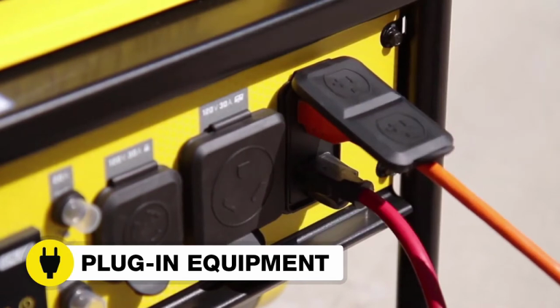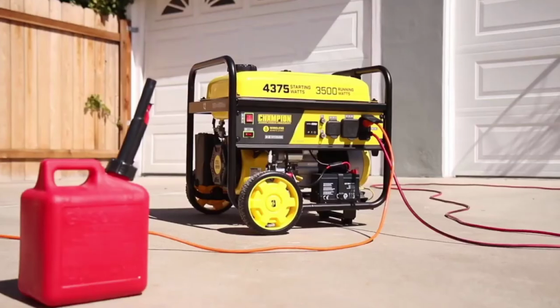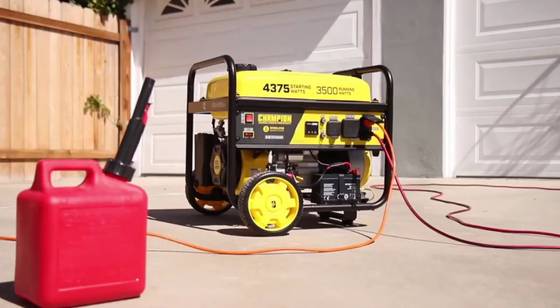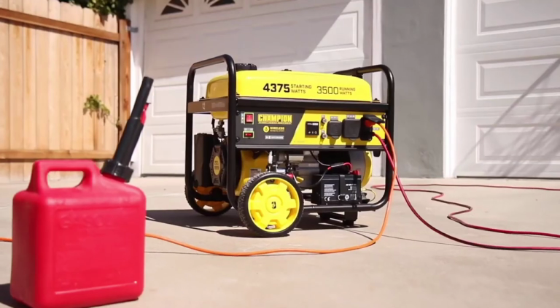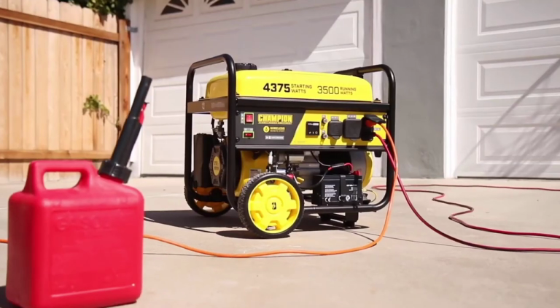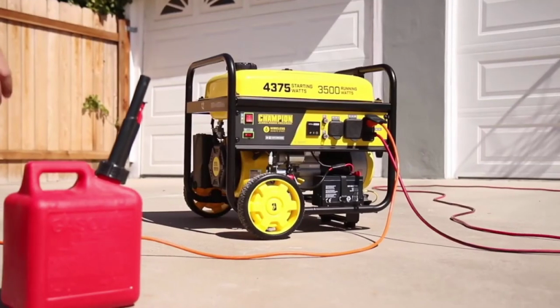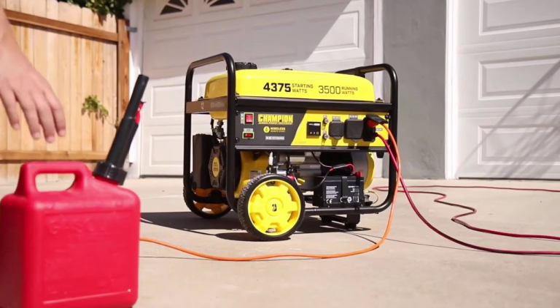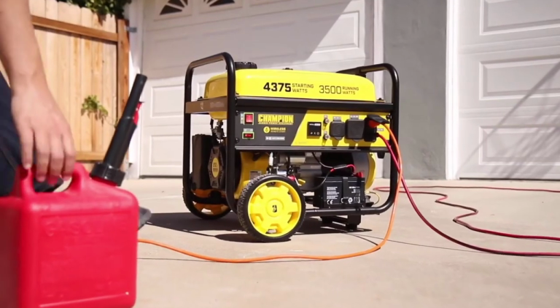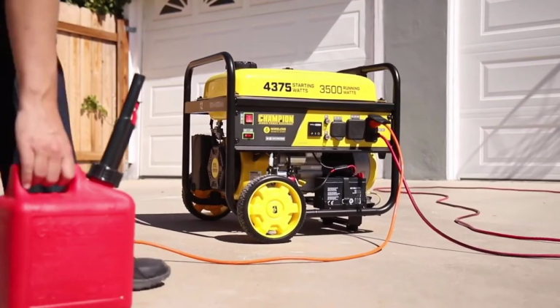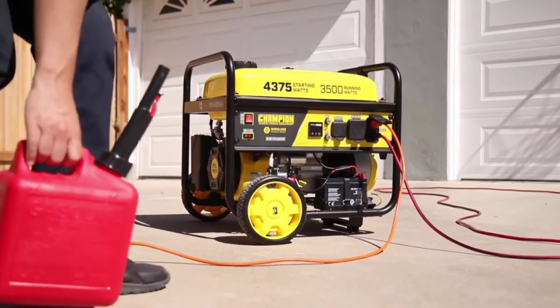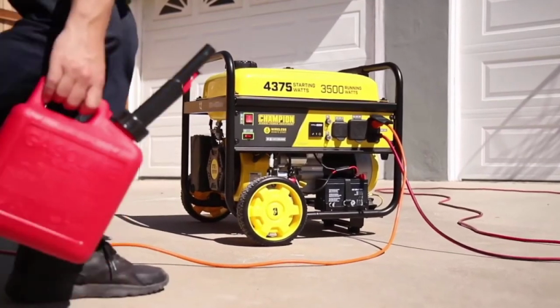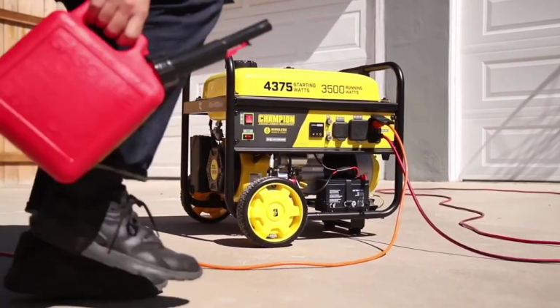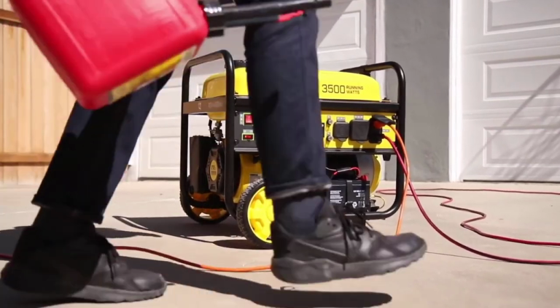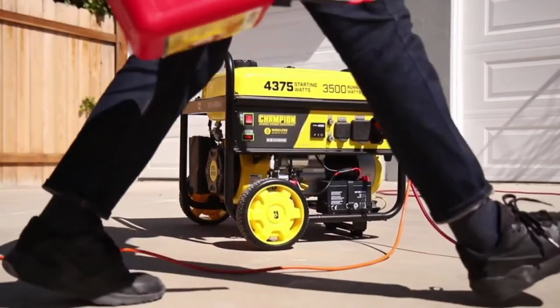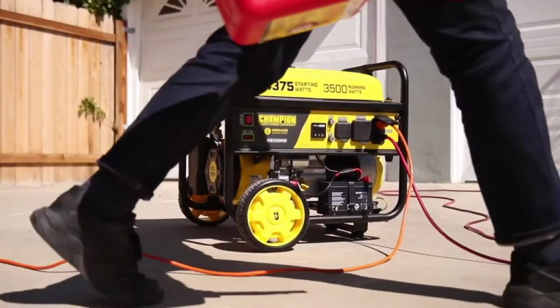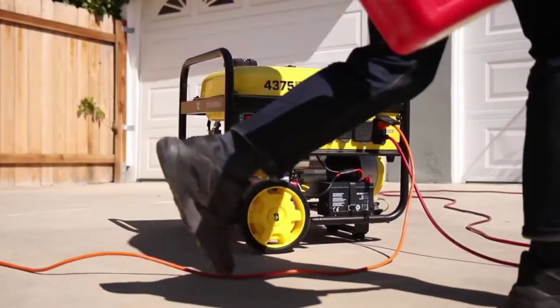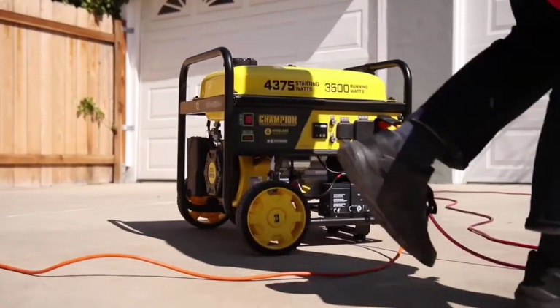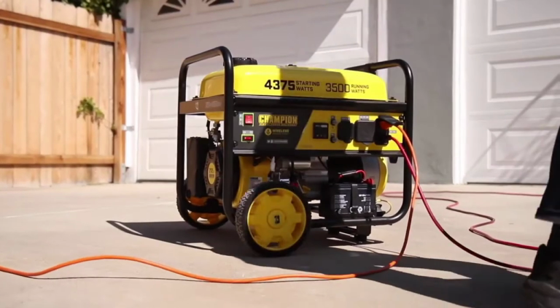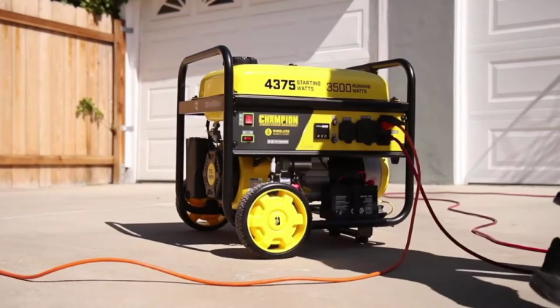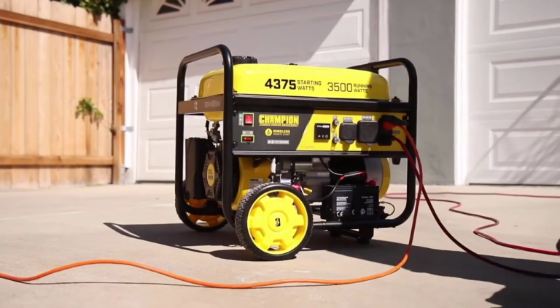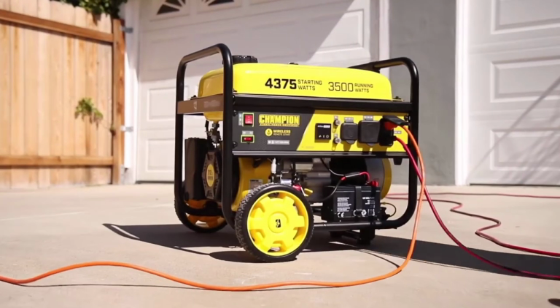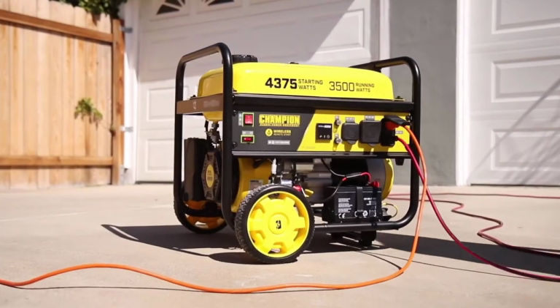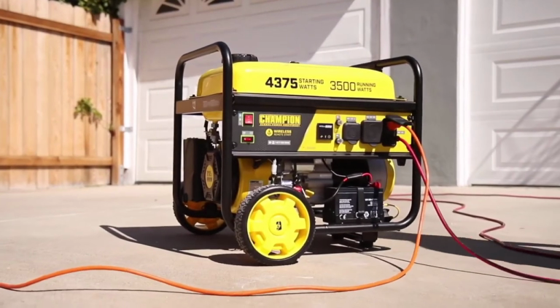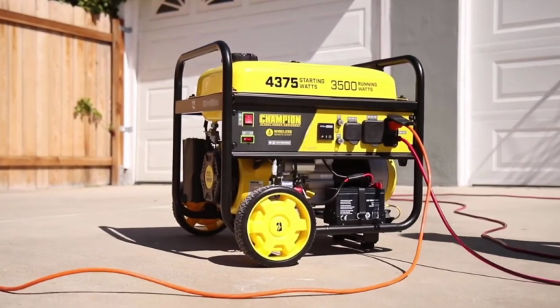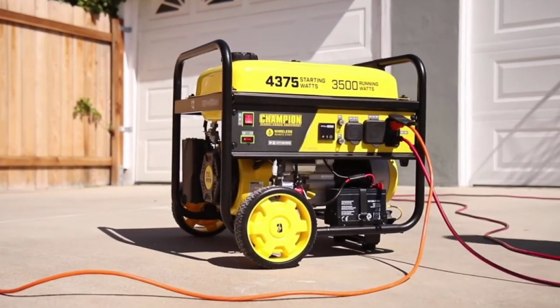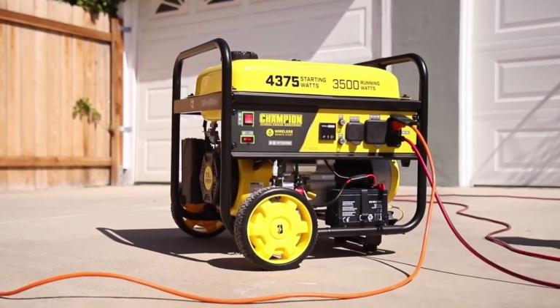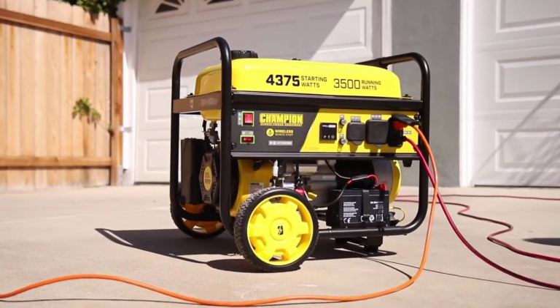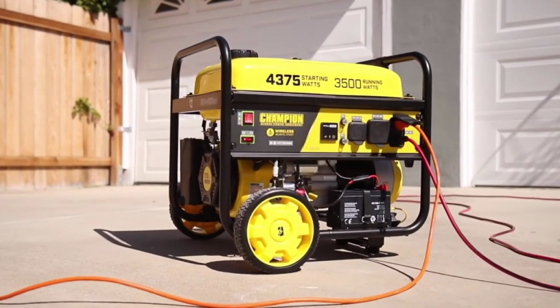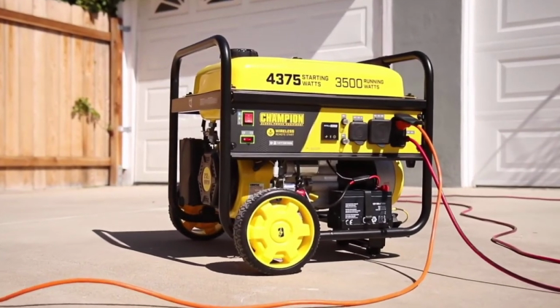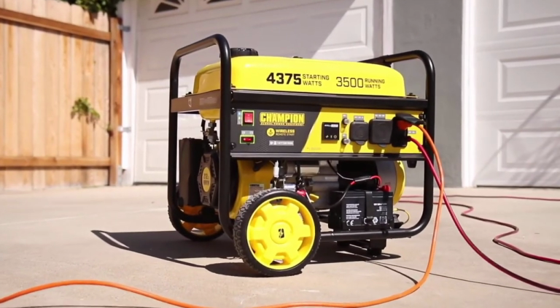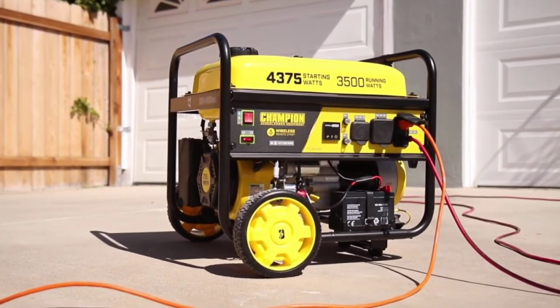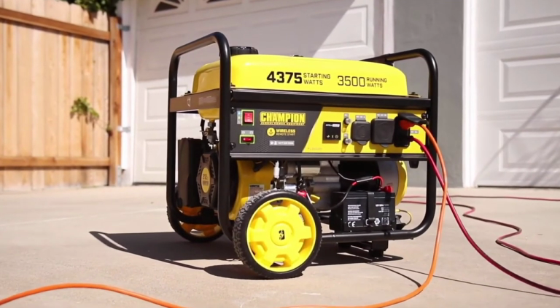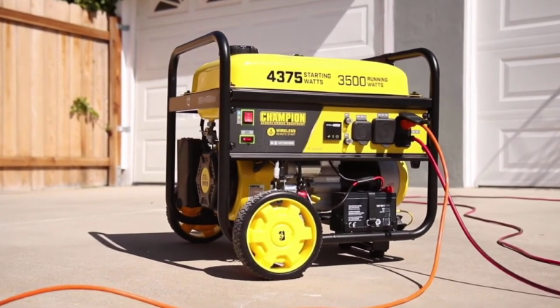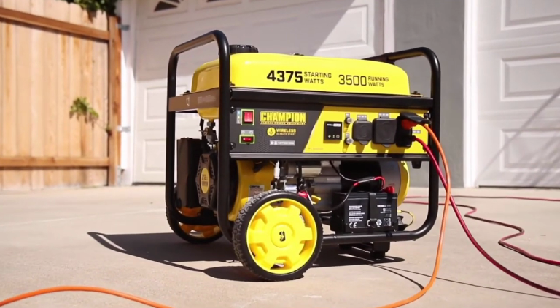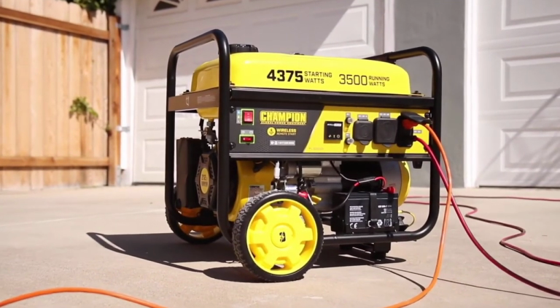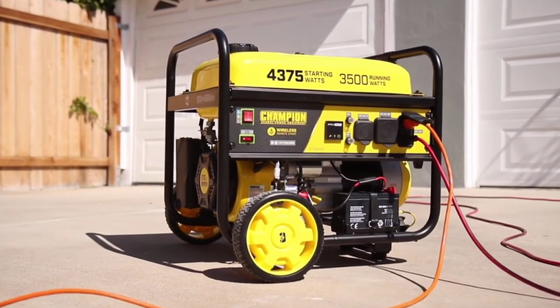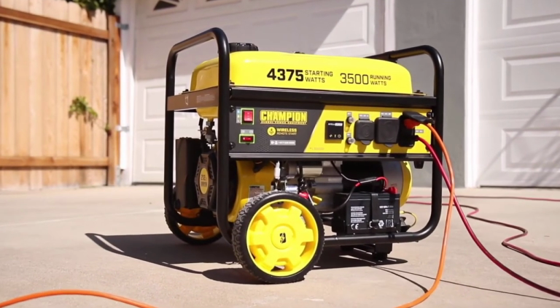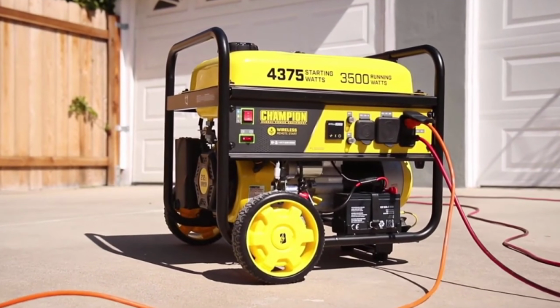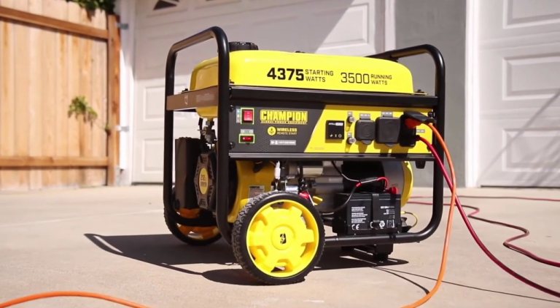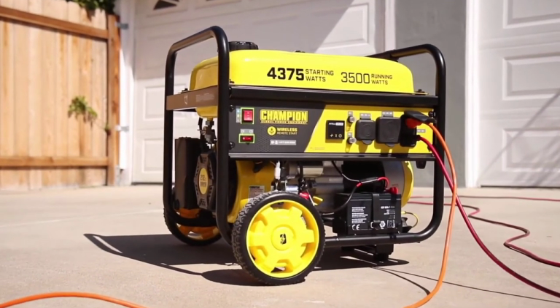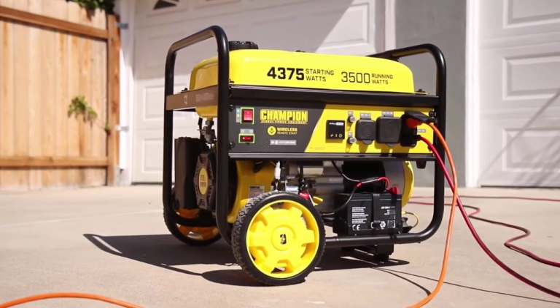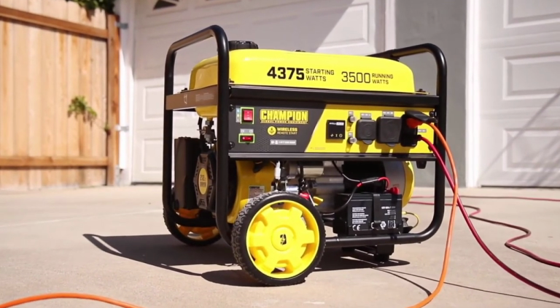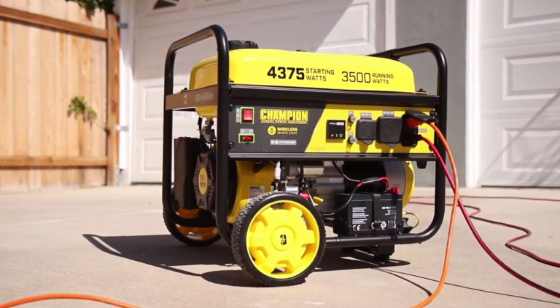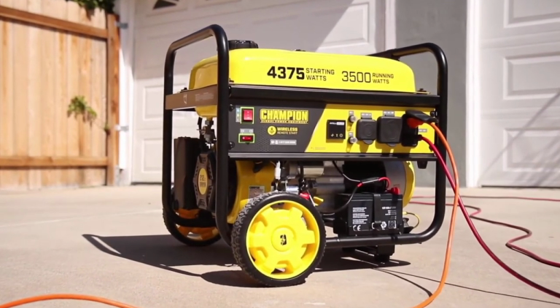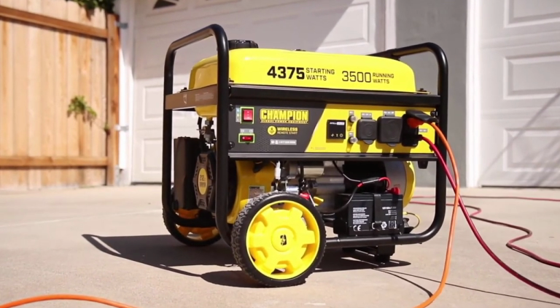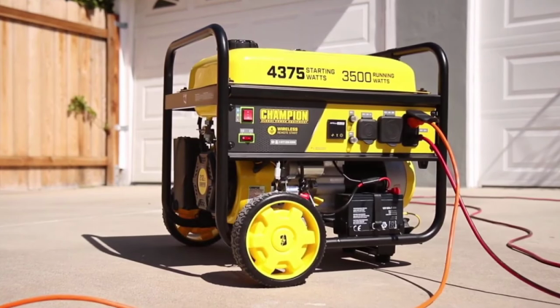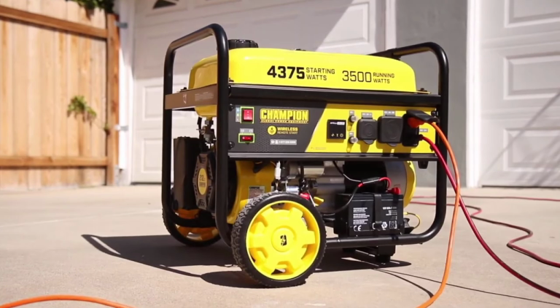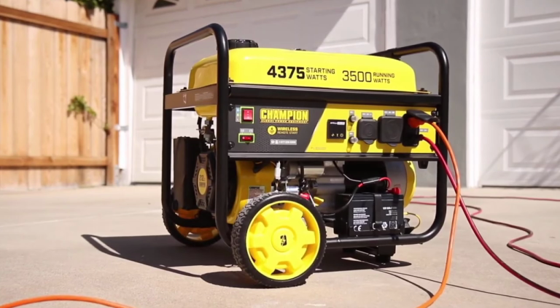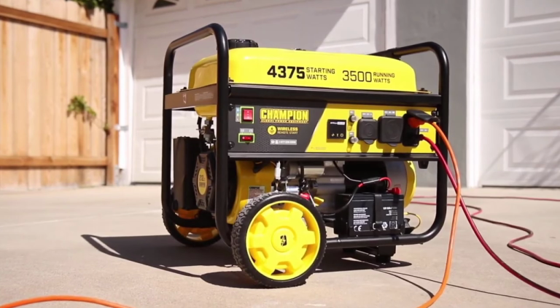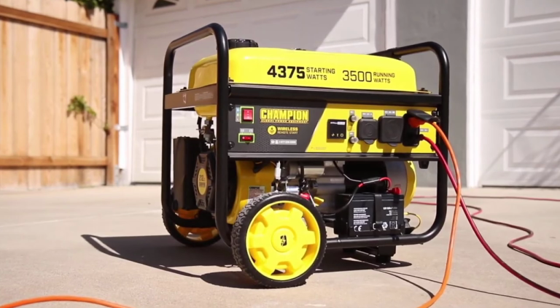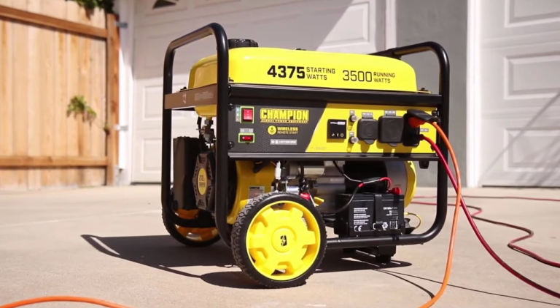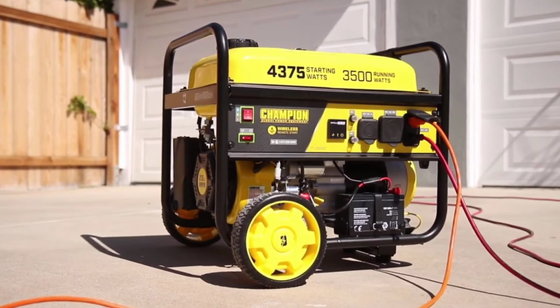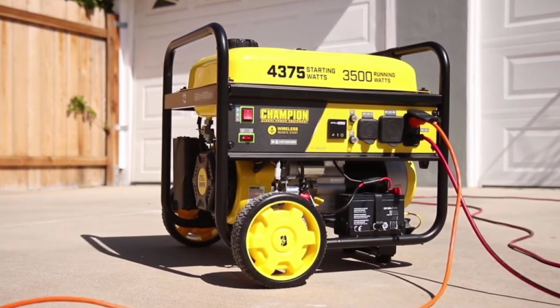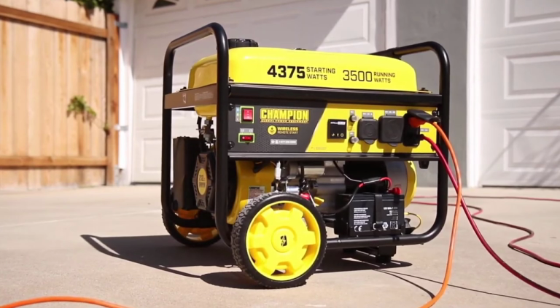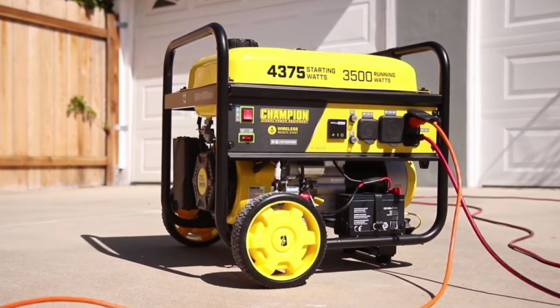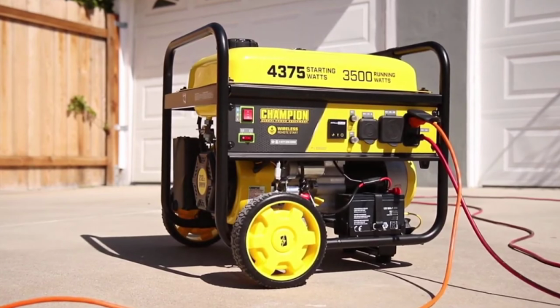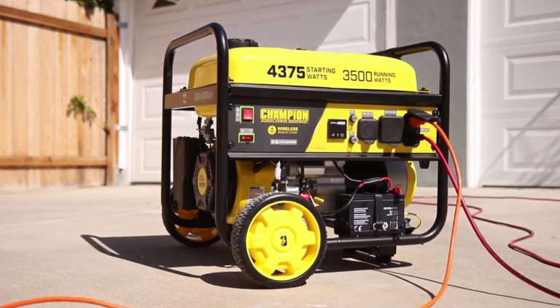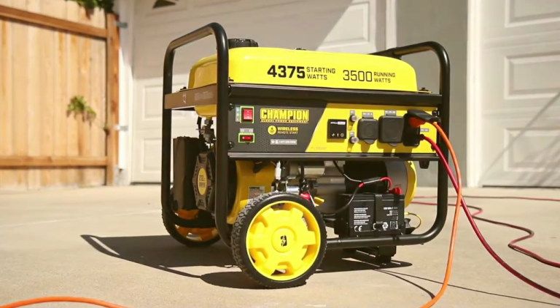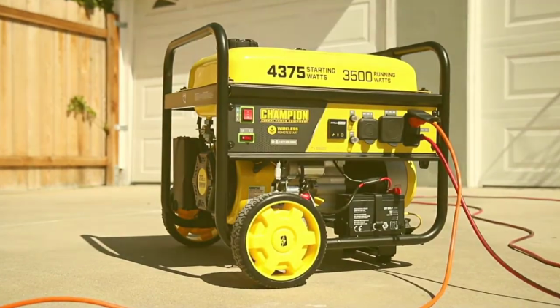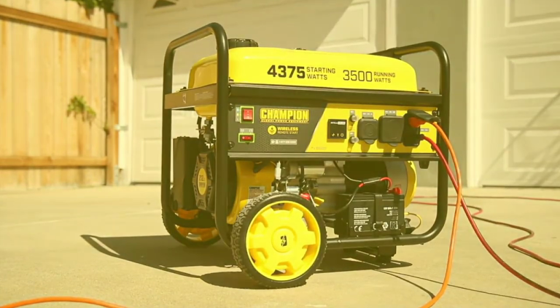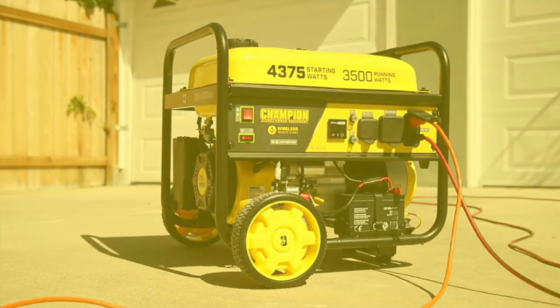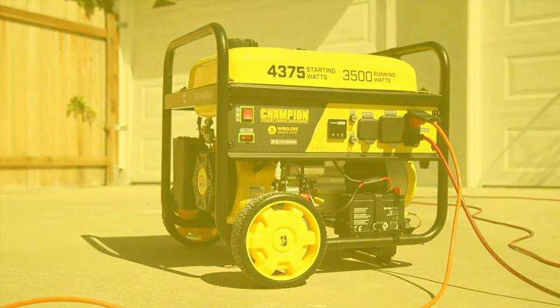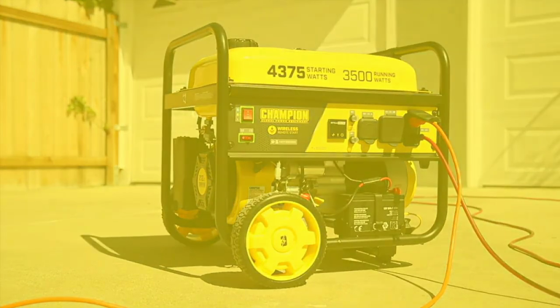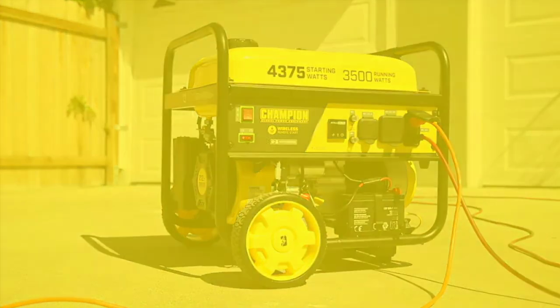Champion's 3500 Watt RV Ready Wireless Remote Start Generator — Innovation. Power. And Dependability.